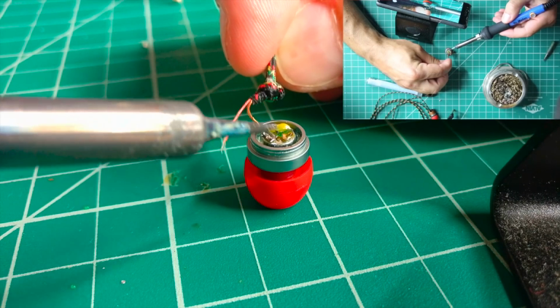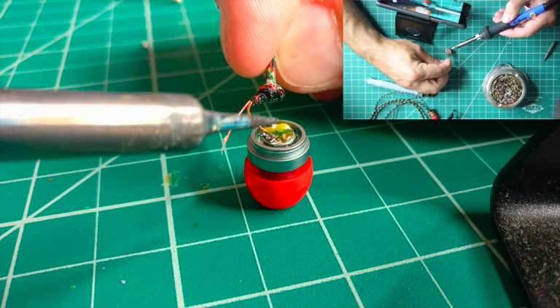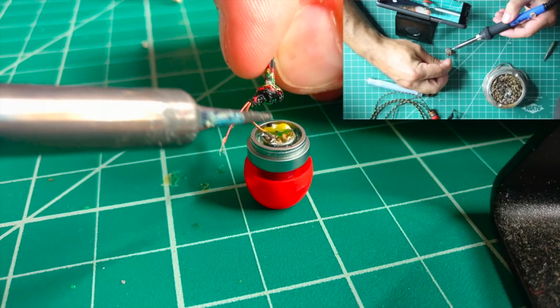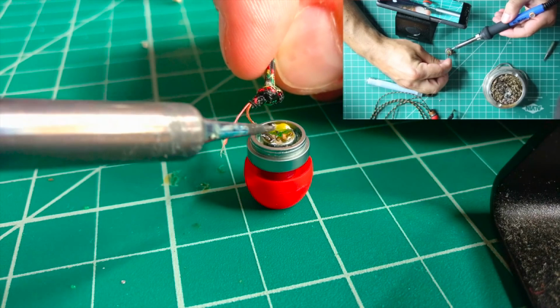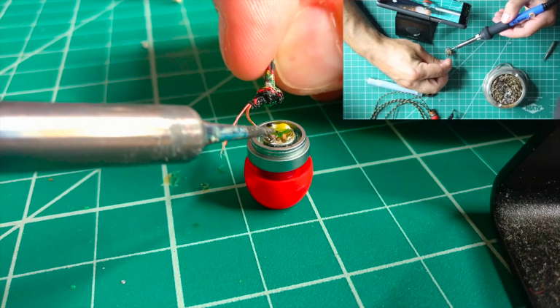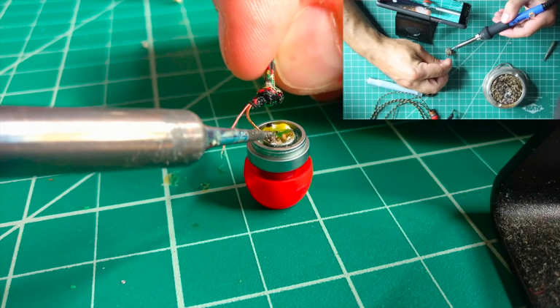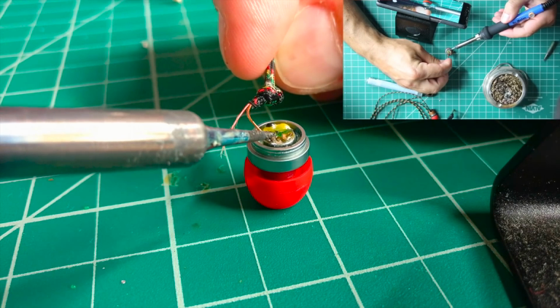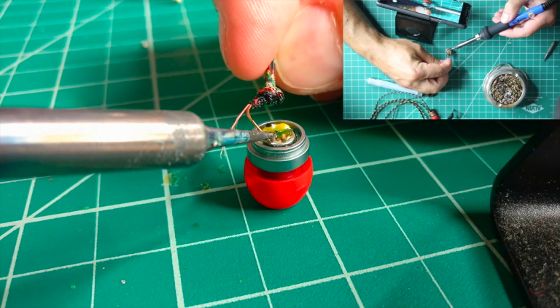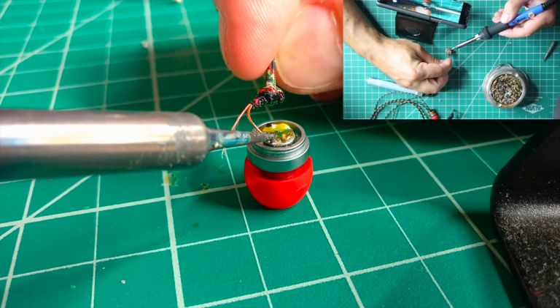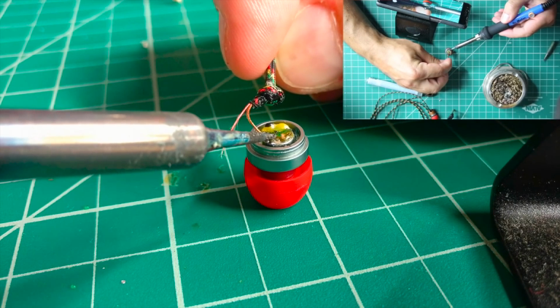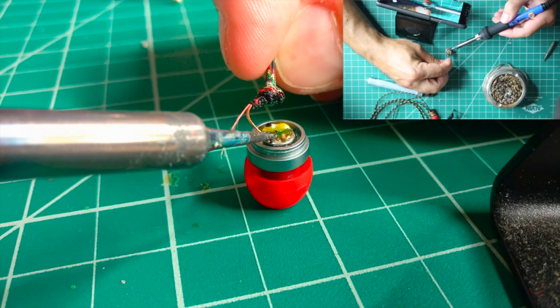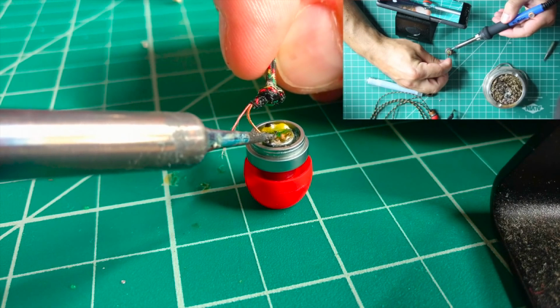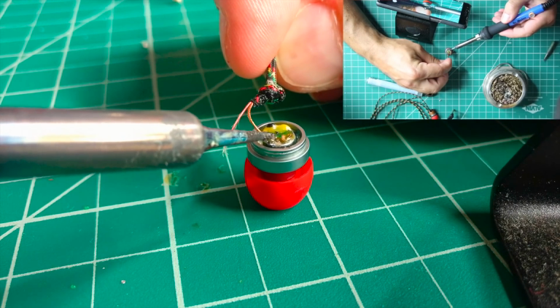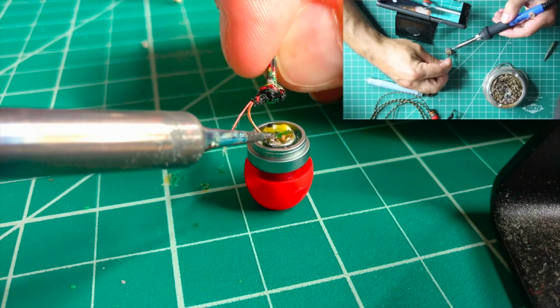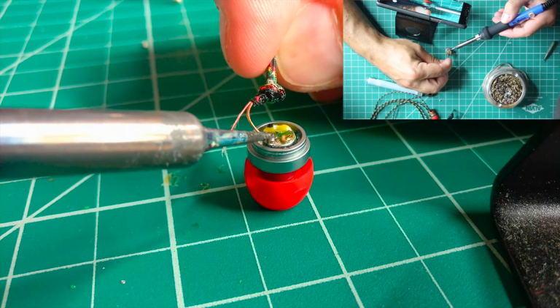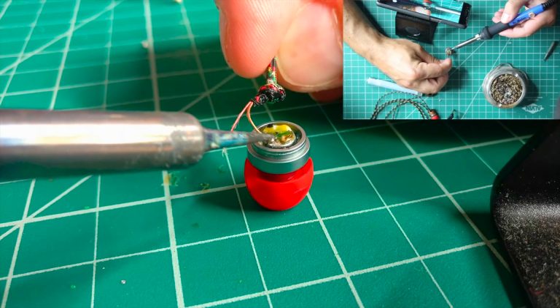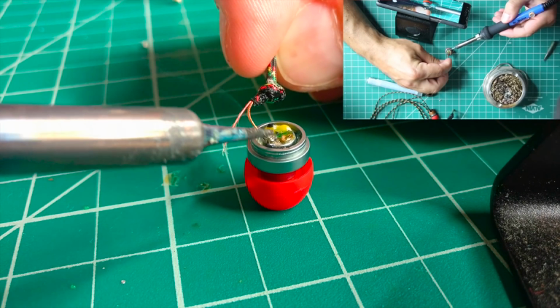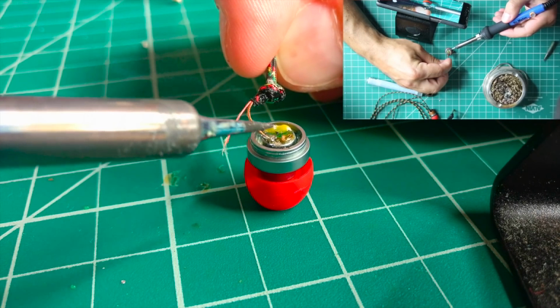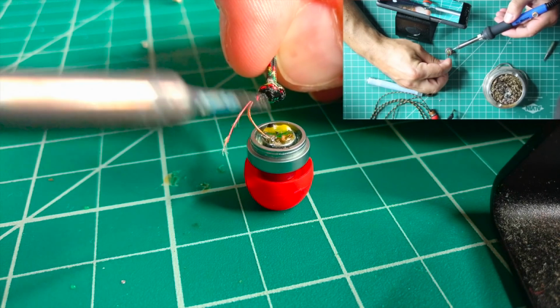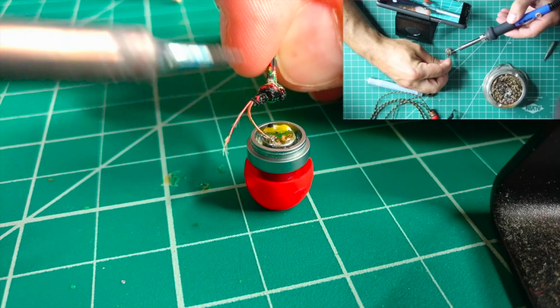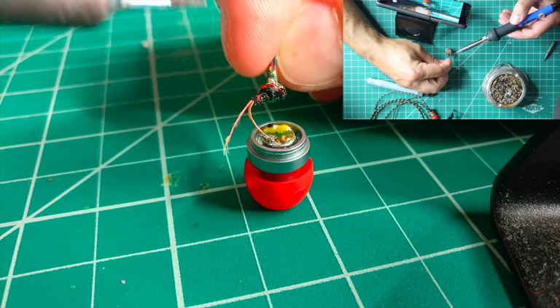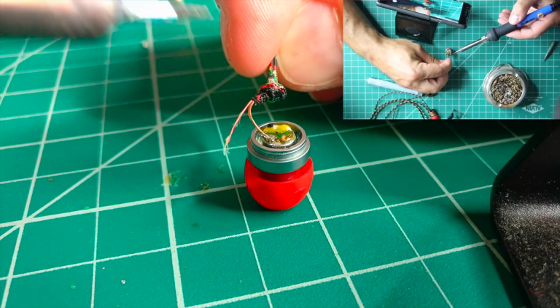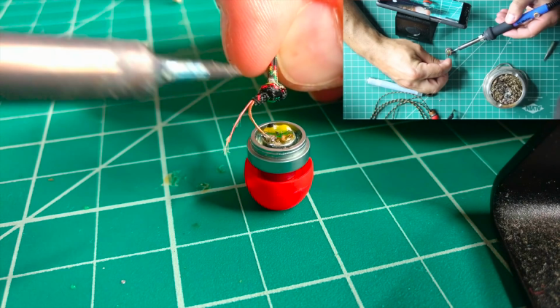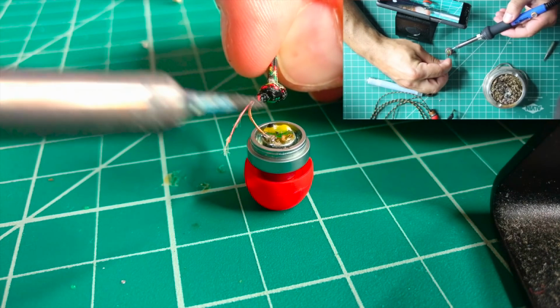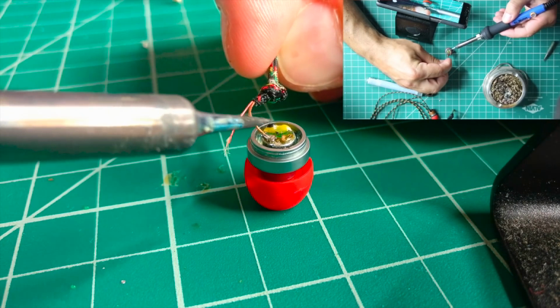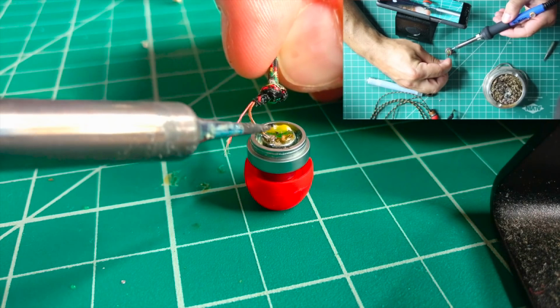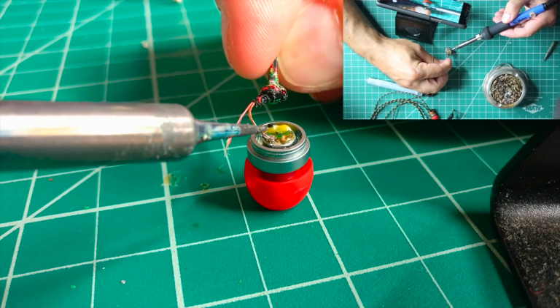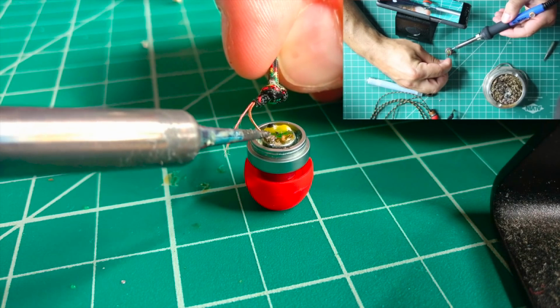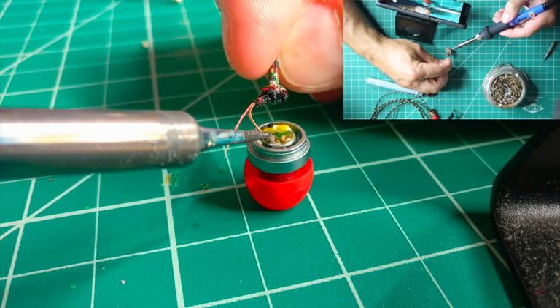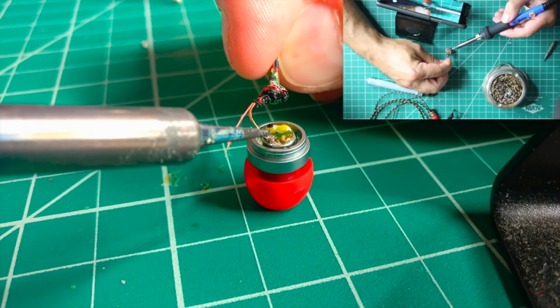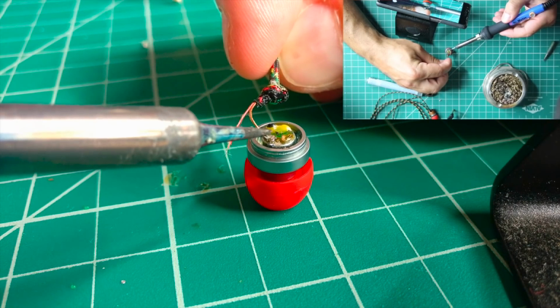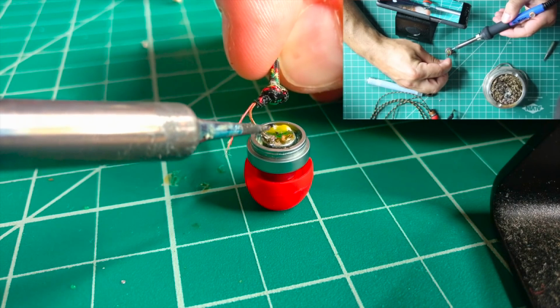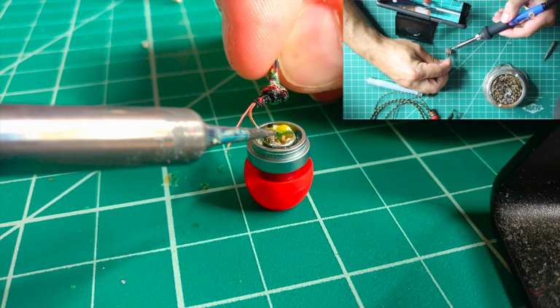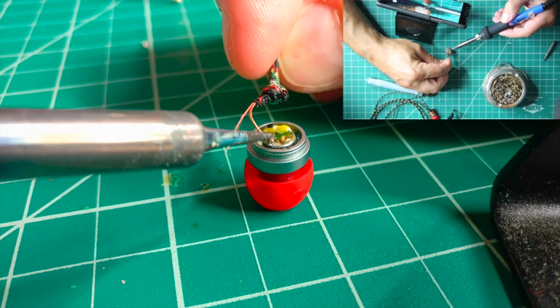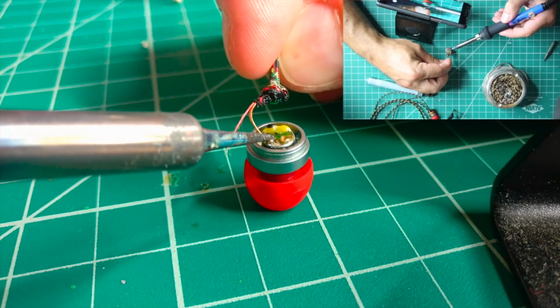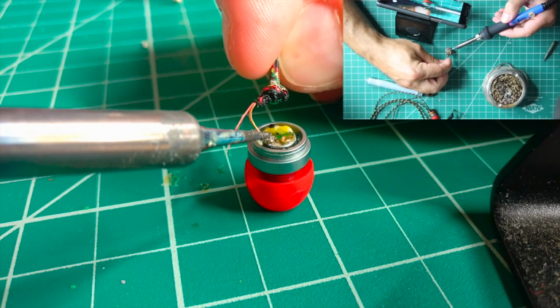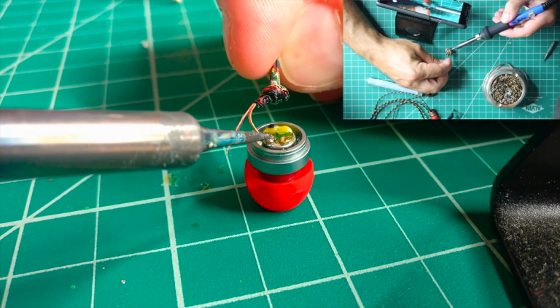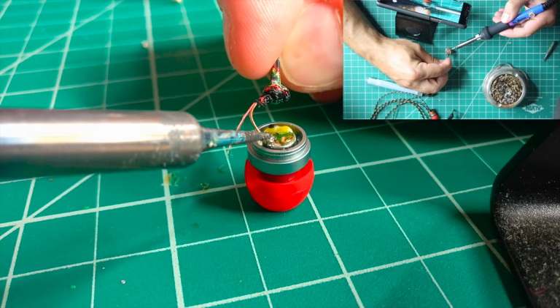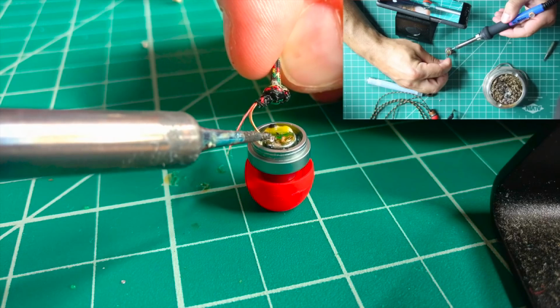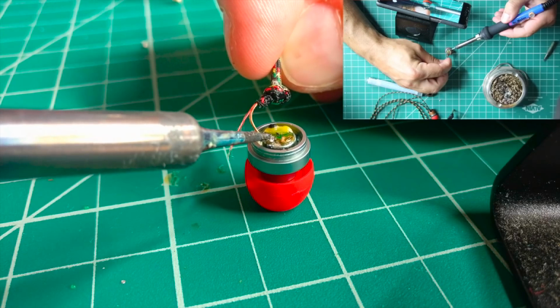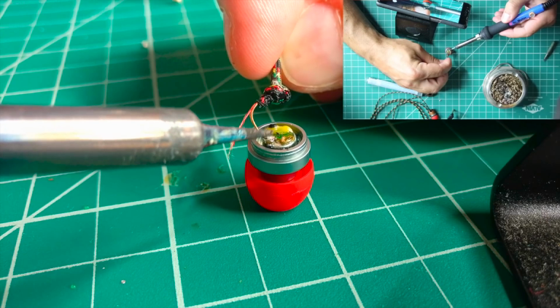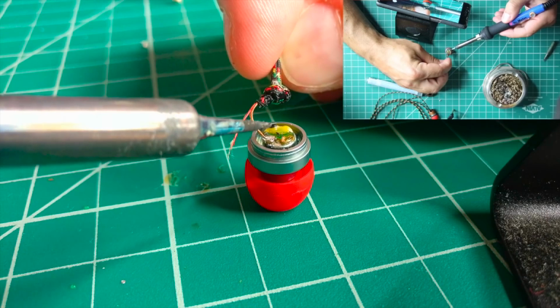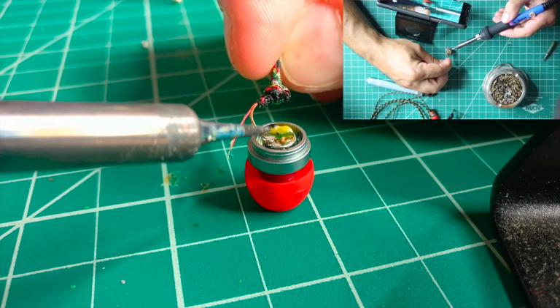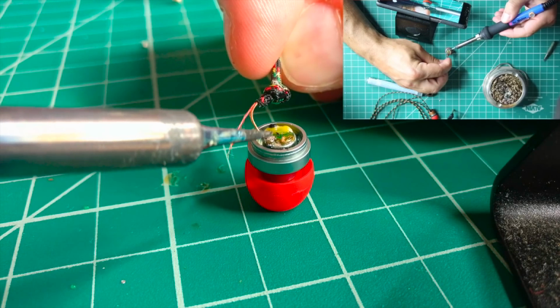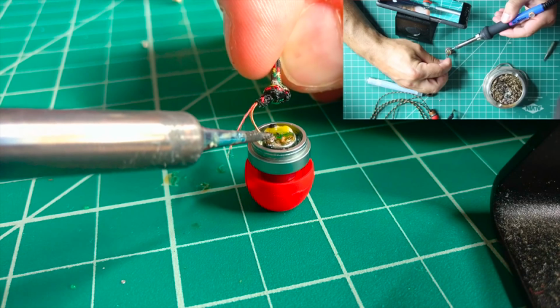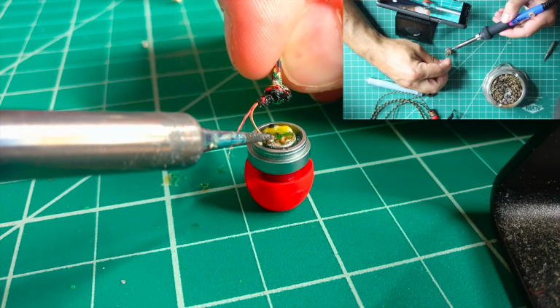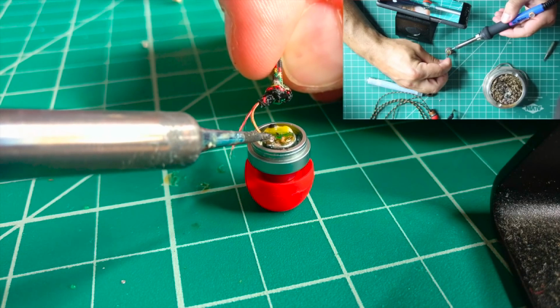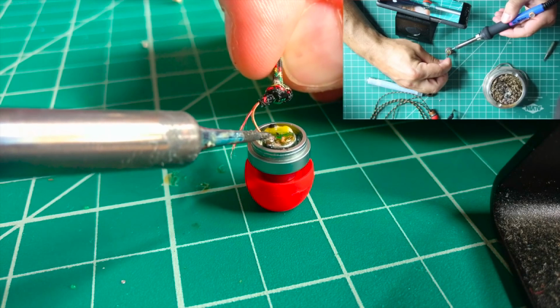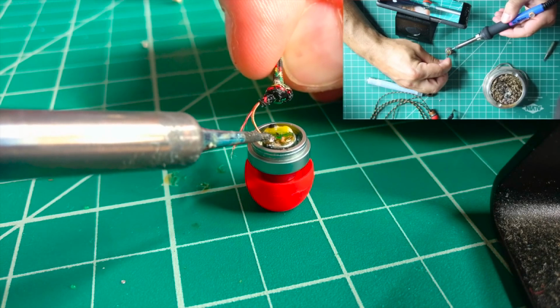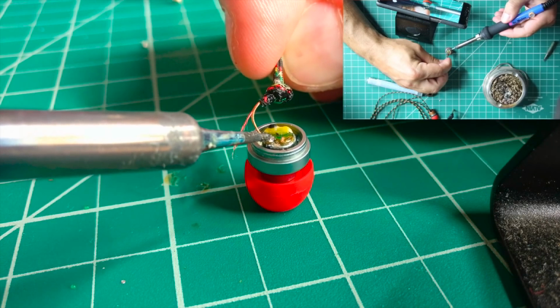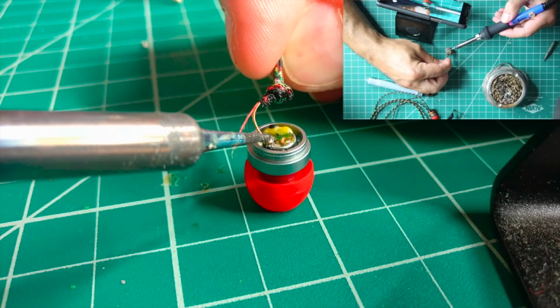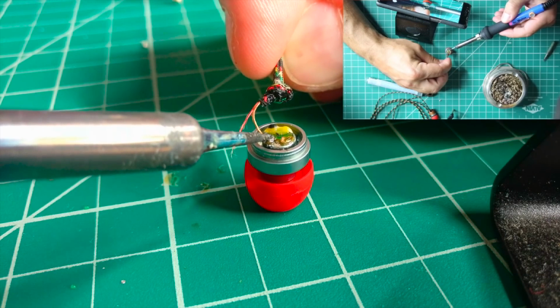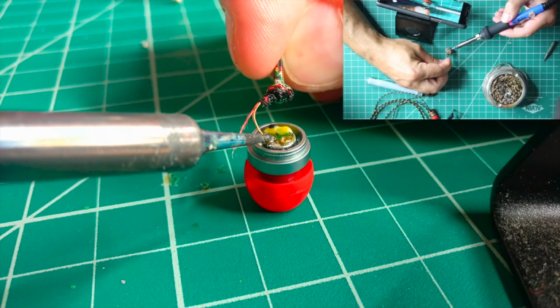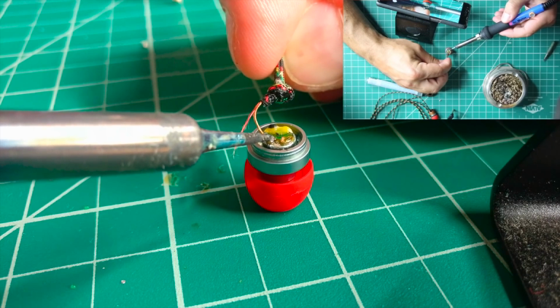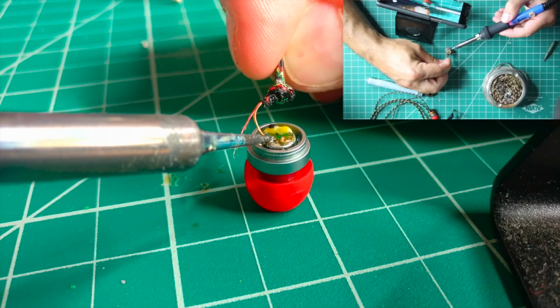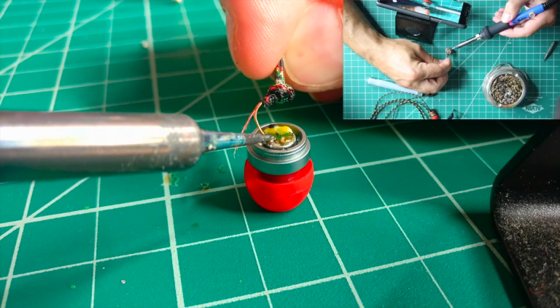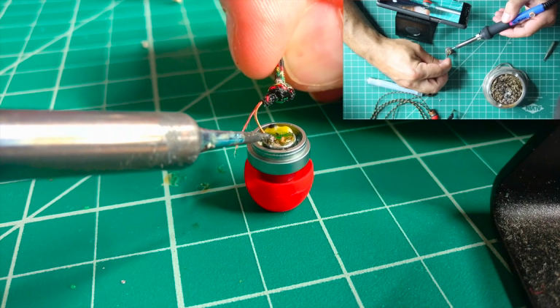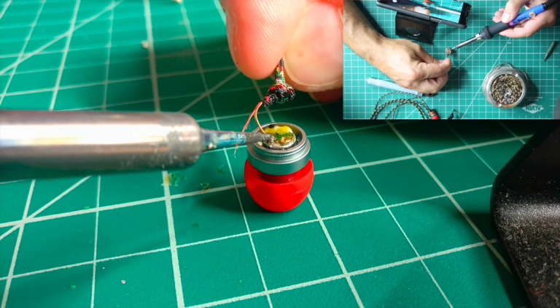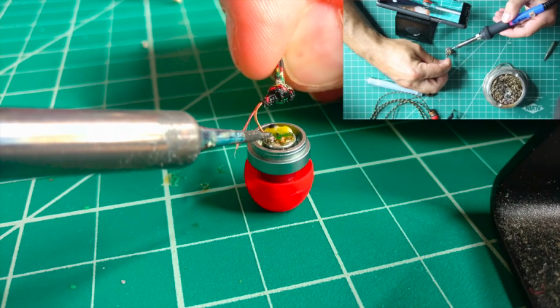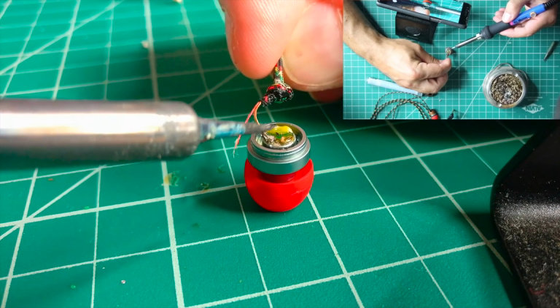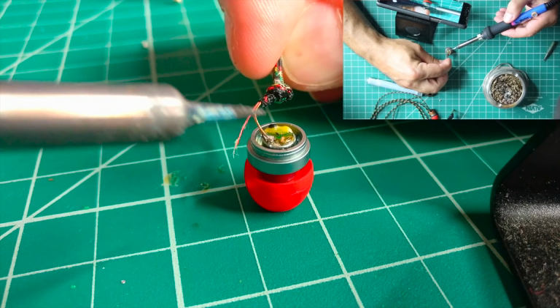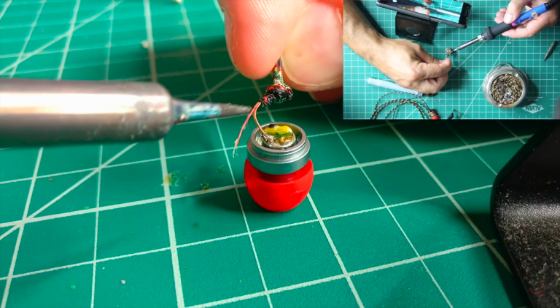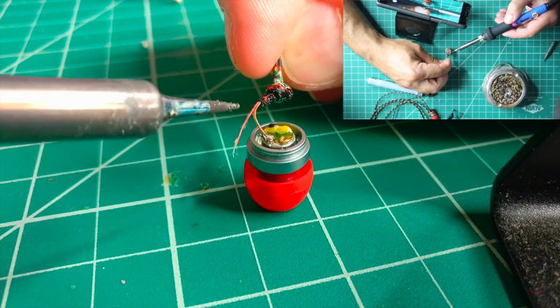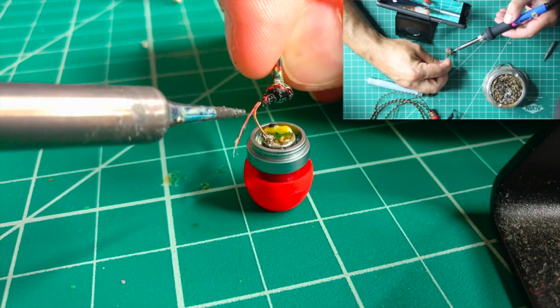This was kind of tricky to do because the wires are so tiny, and I could have definitely utilized one of those things with the little arms and clips.